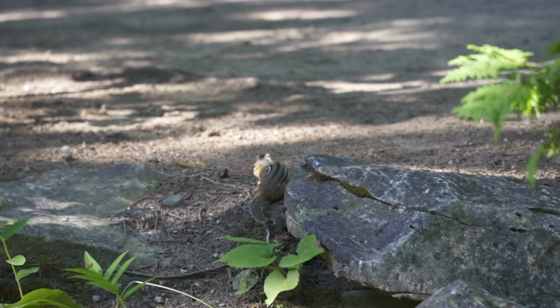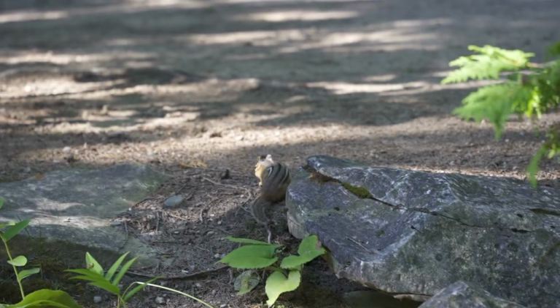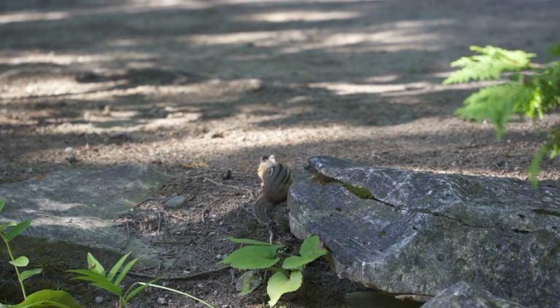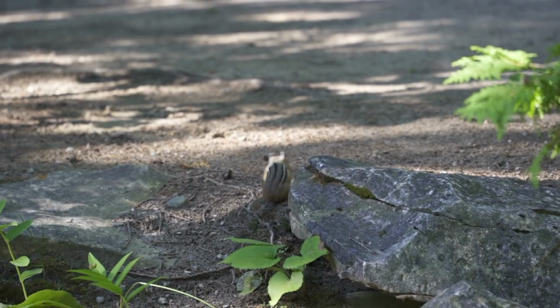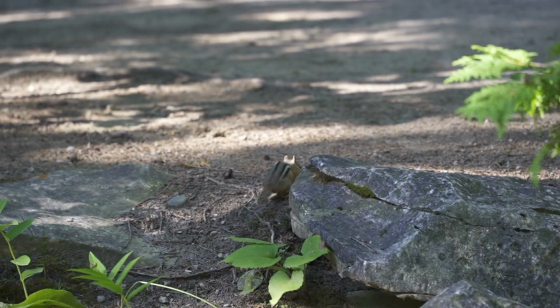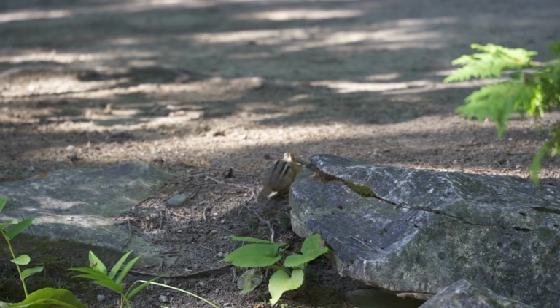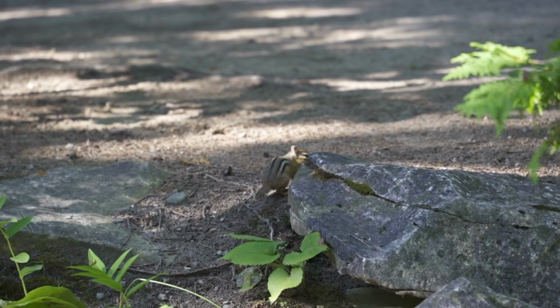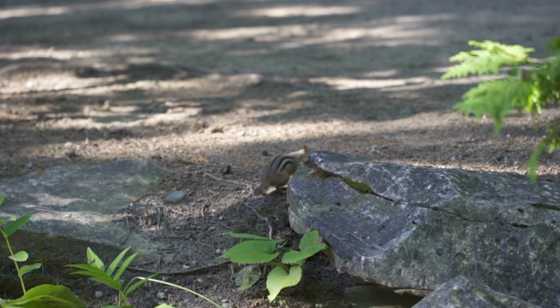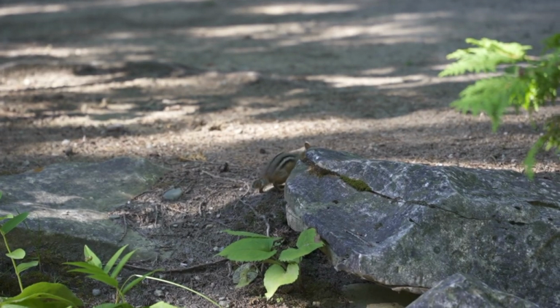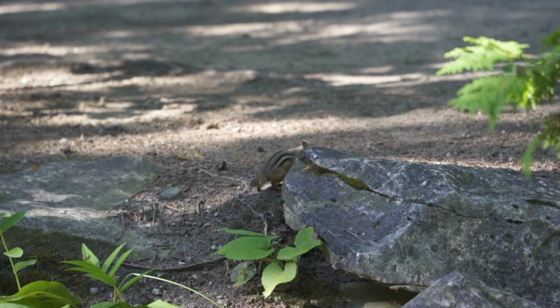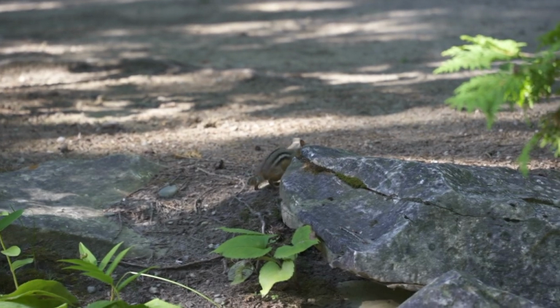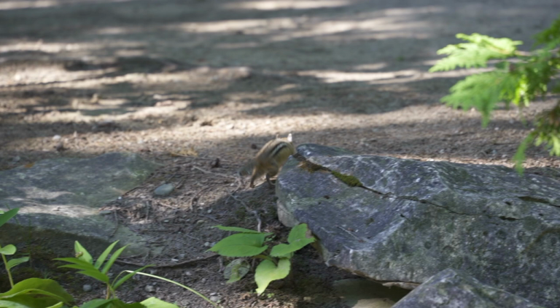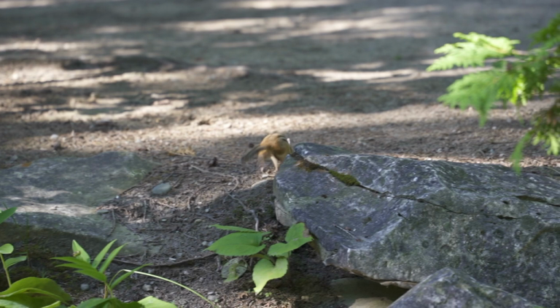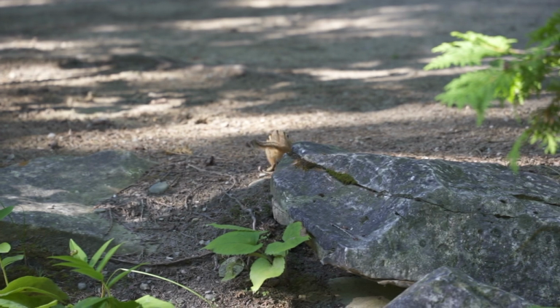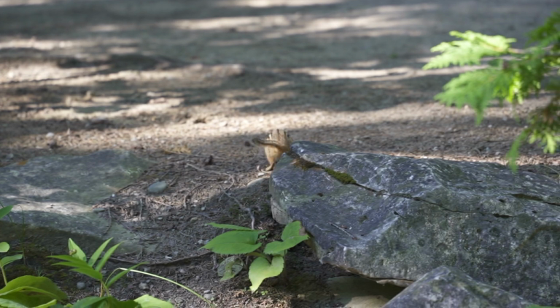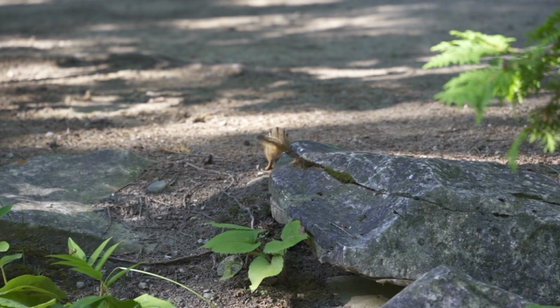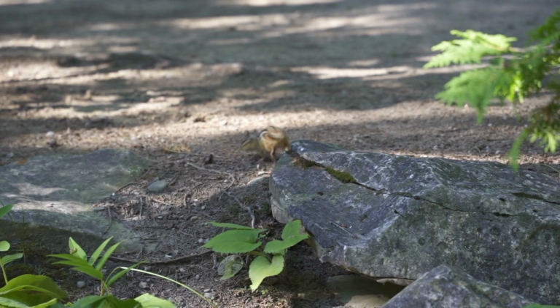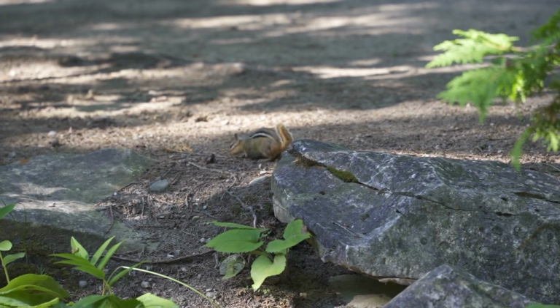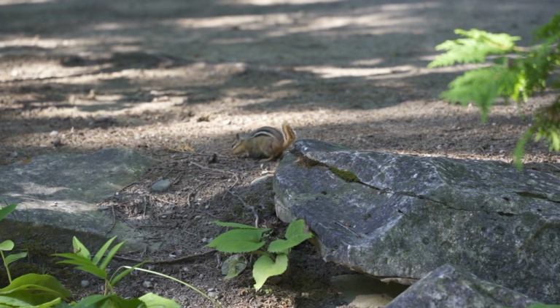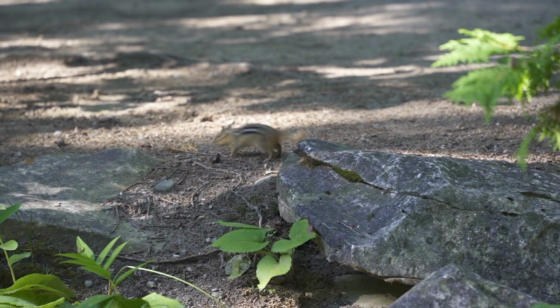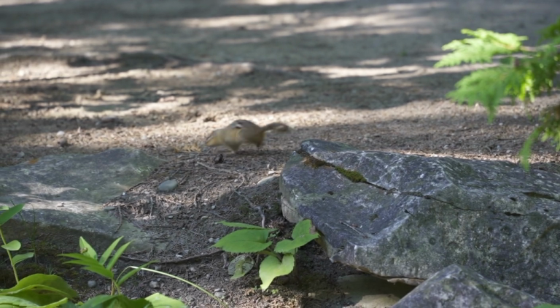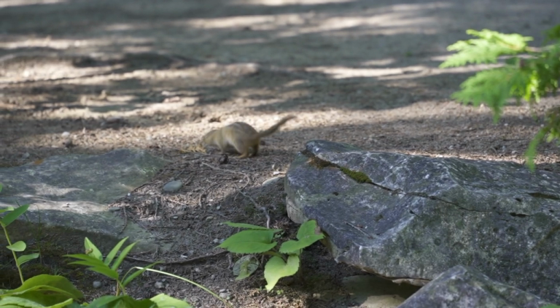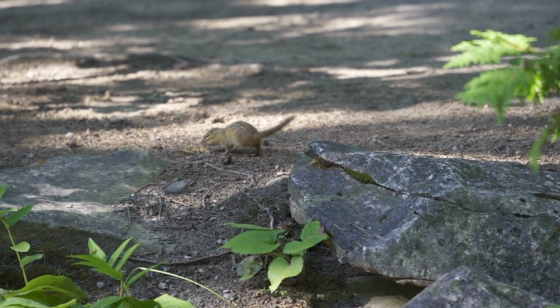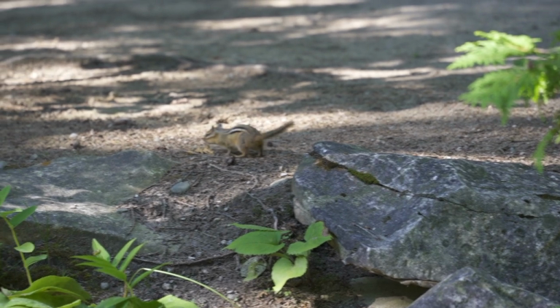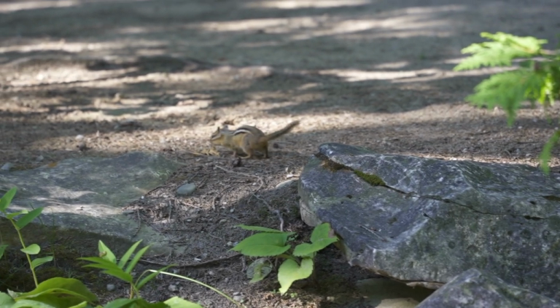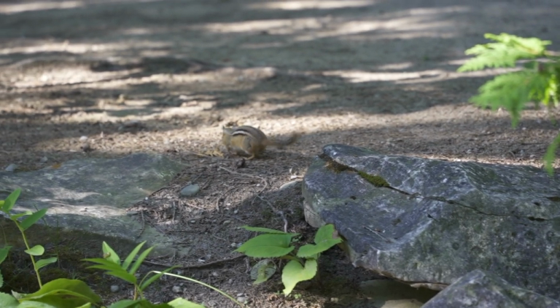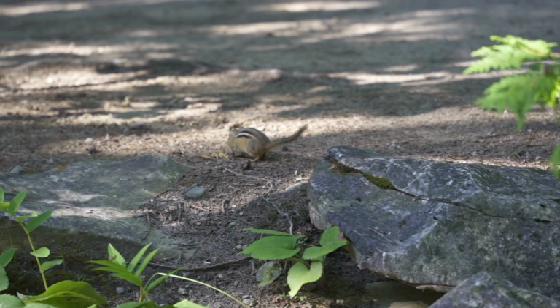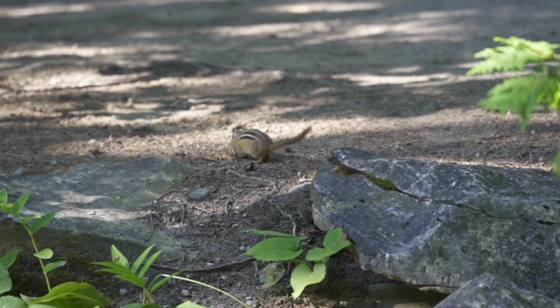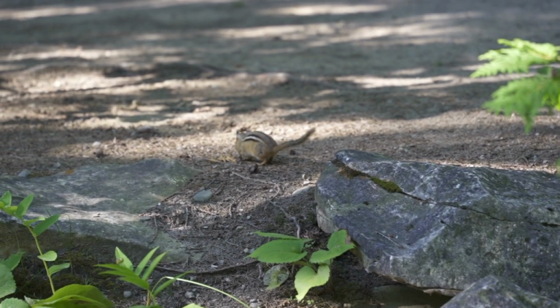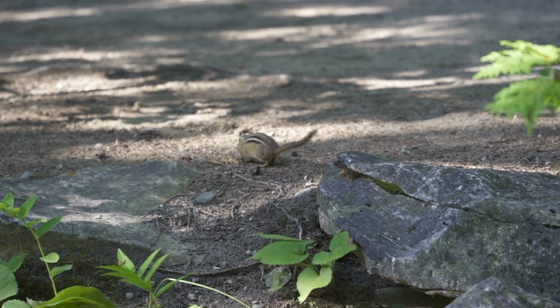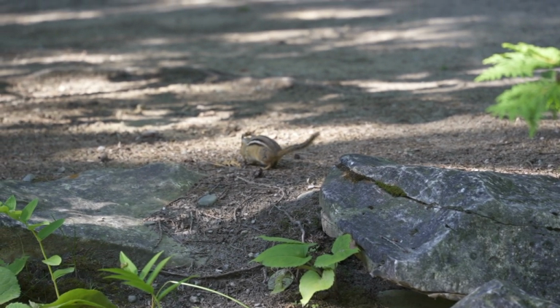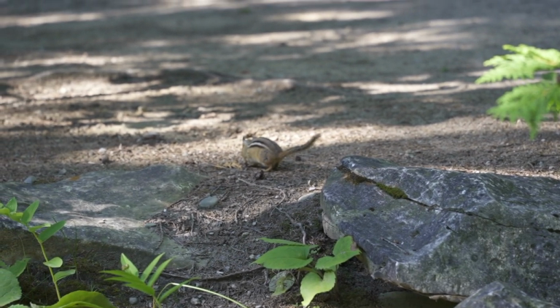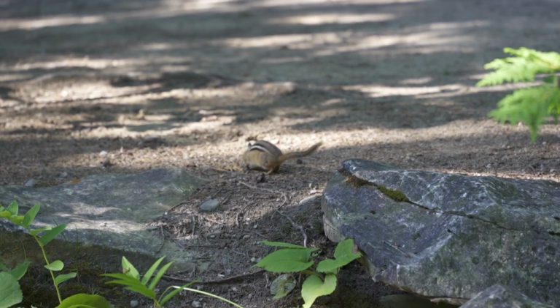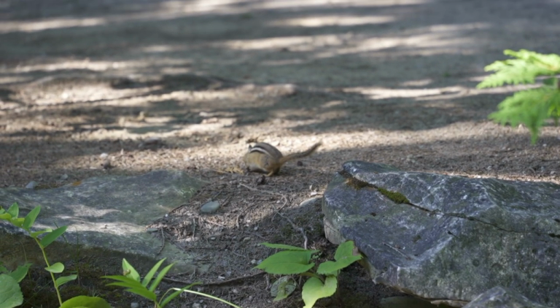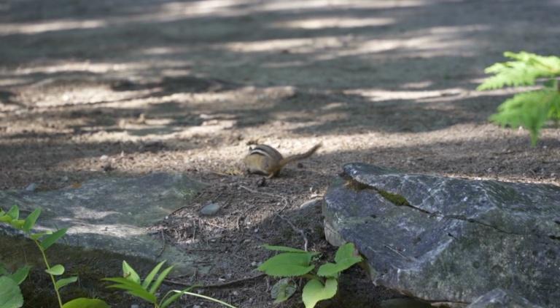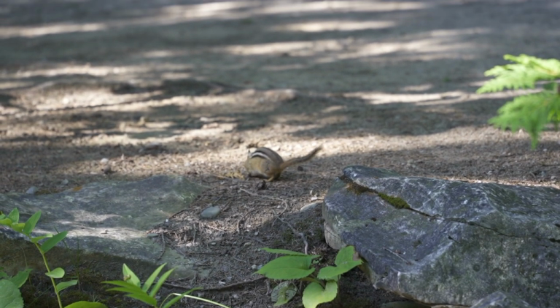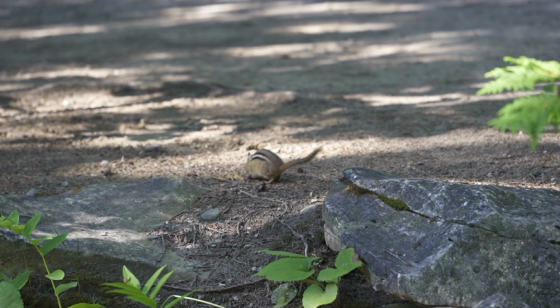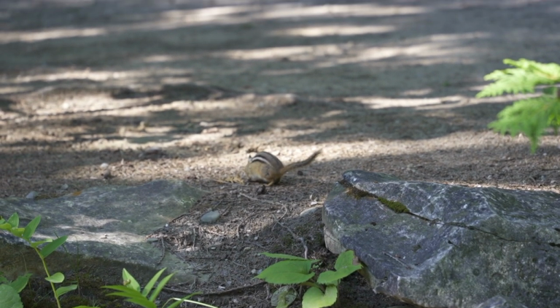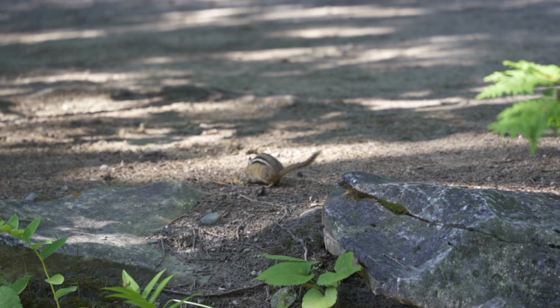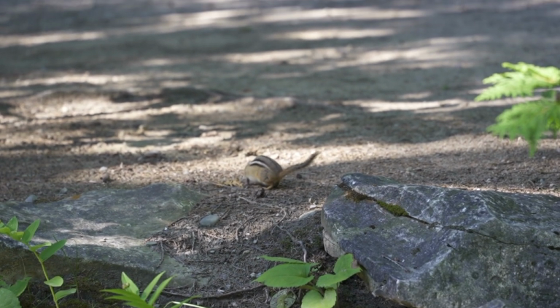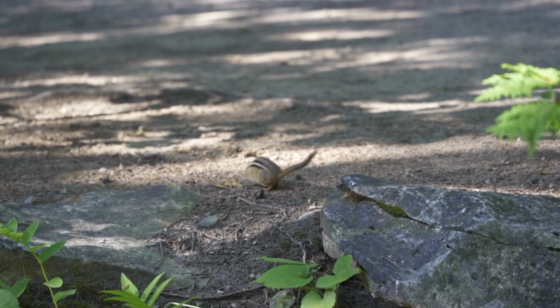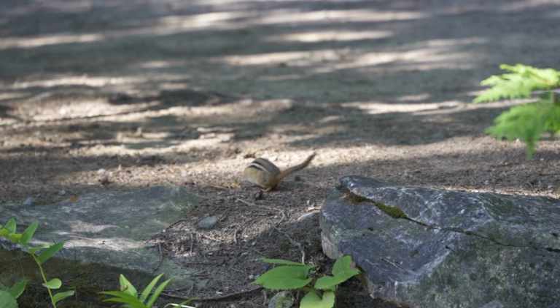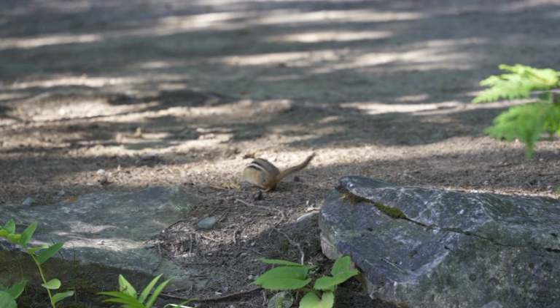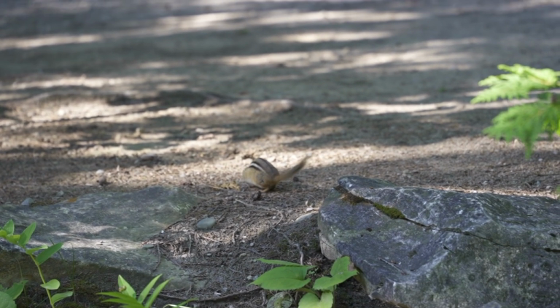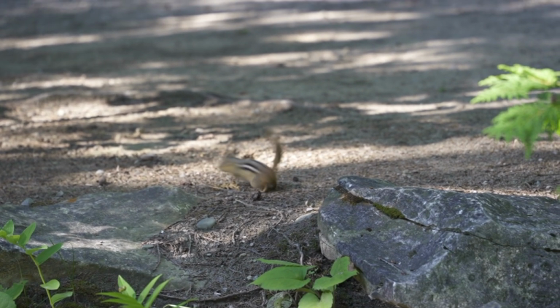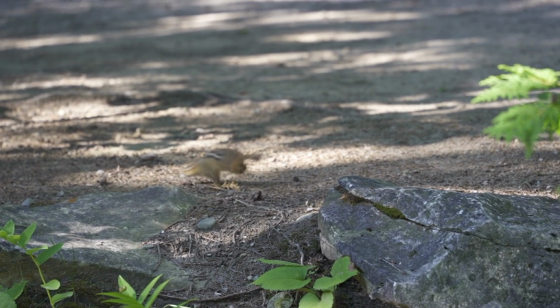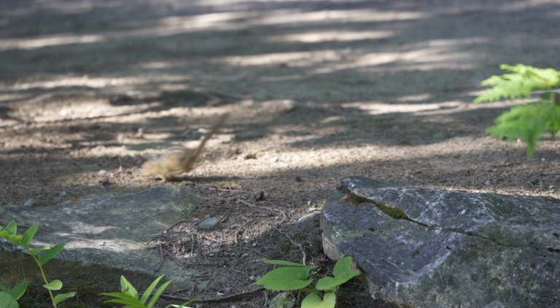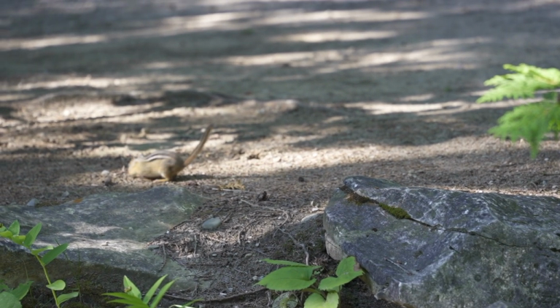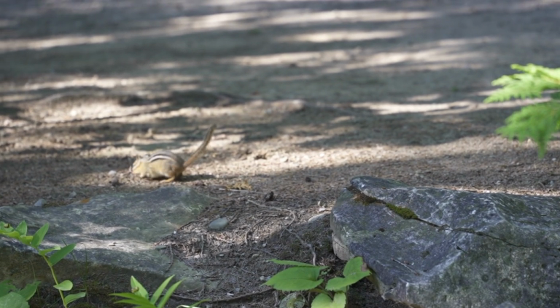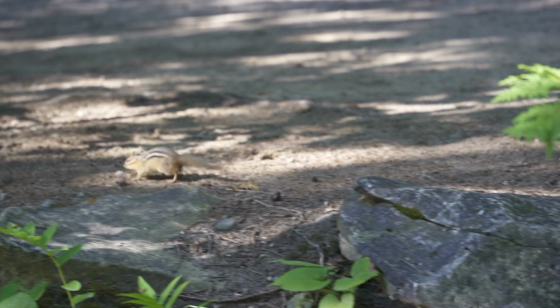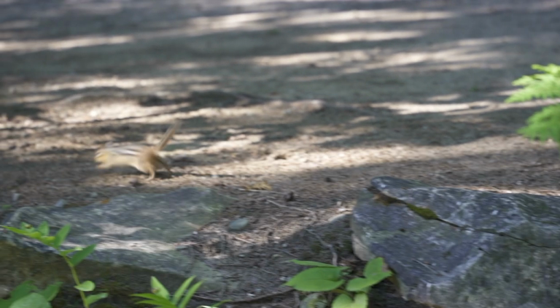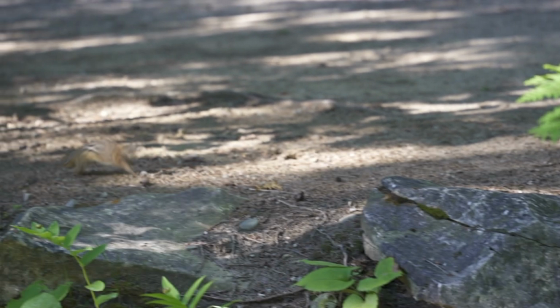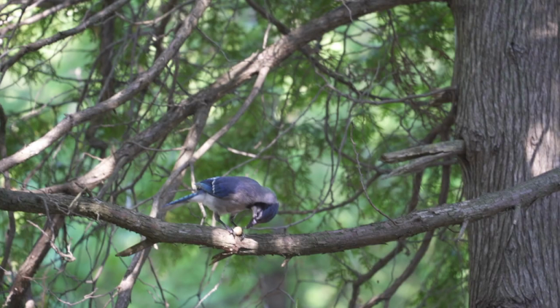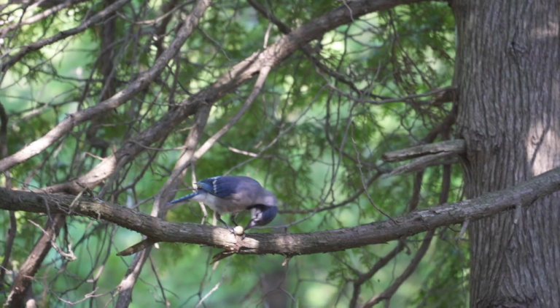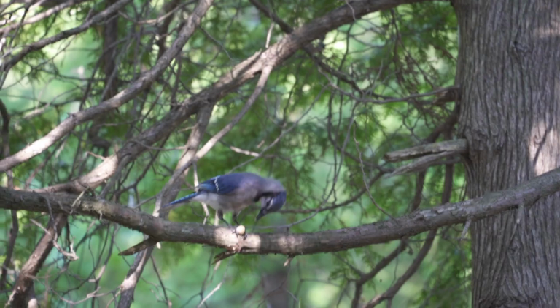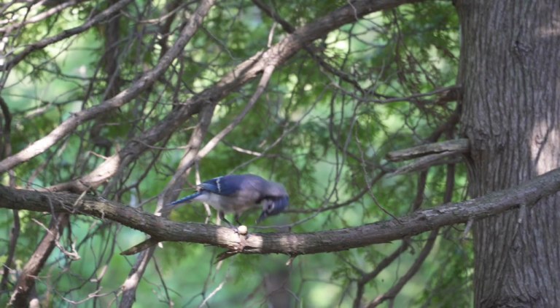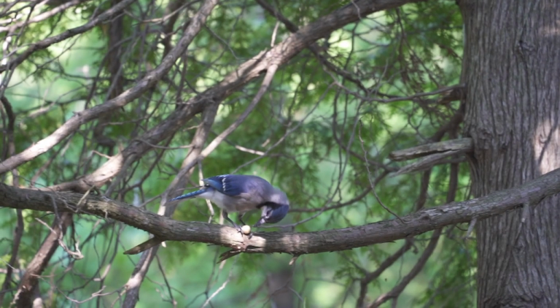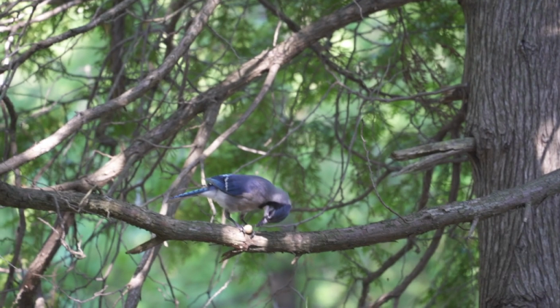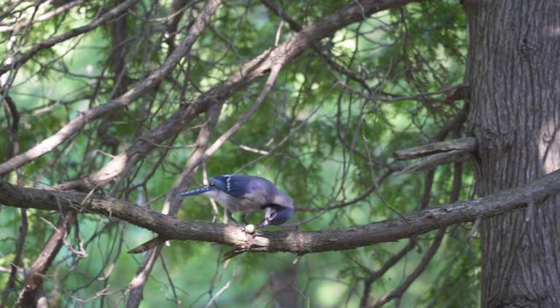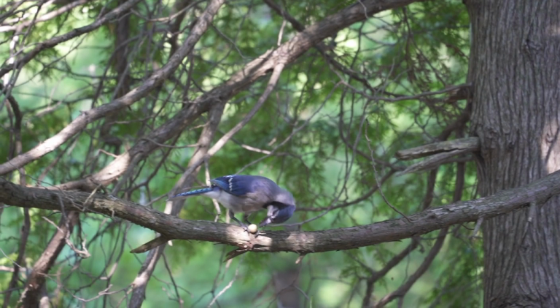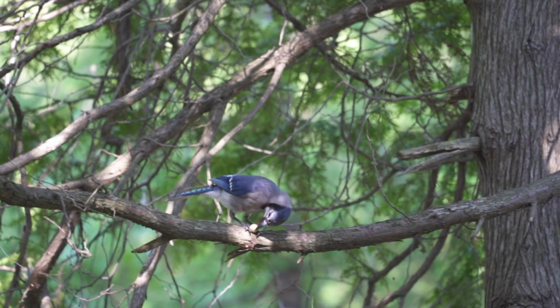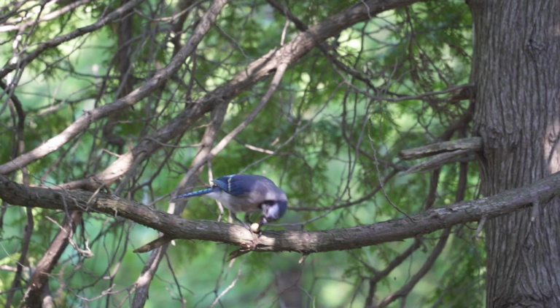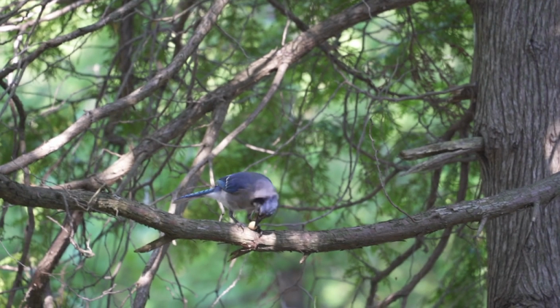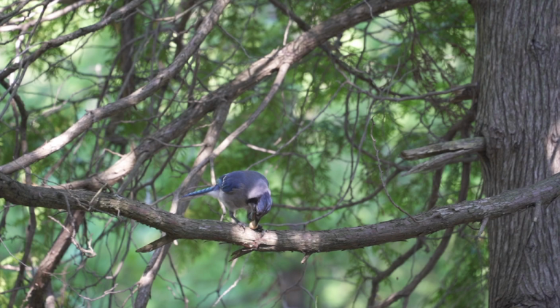We had several critters come by our campsite, including this chipmunk, some squirrels, and various birds.